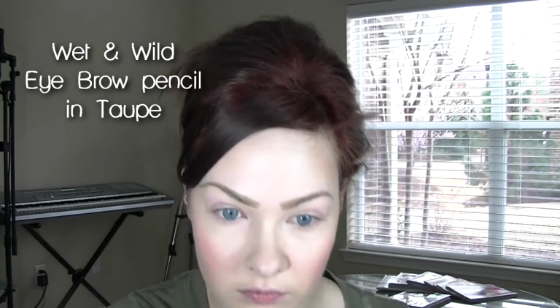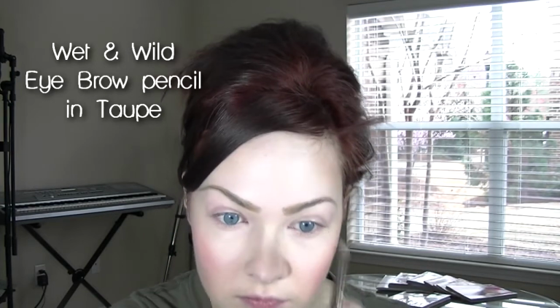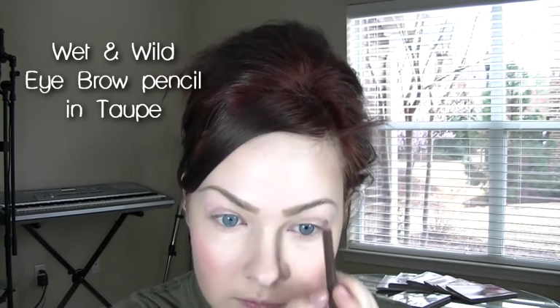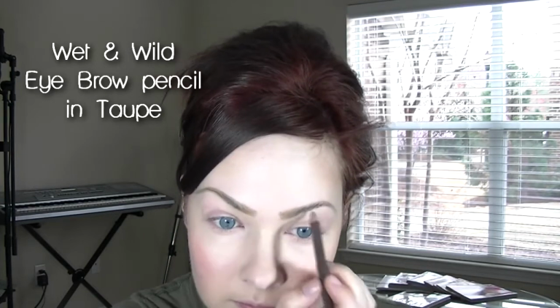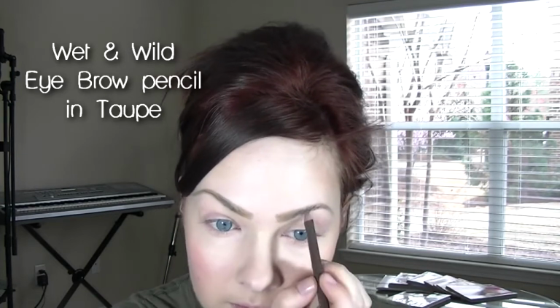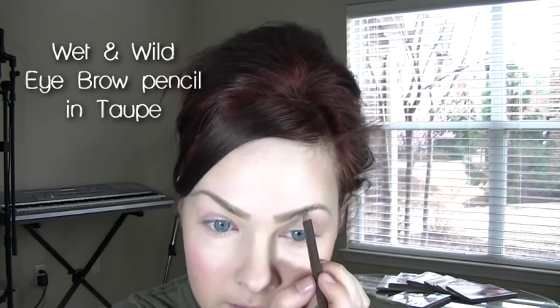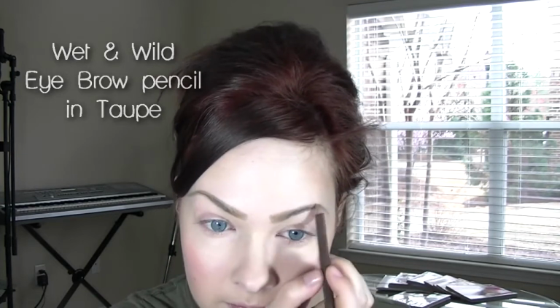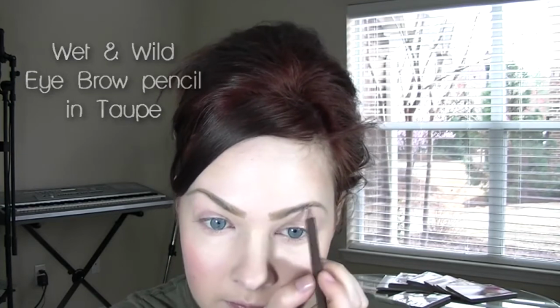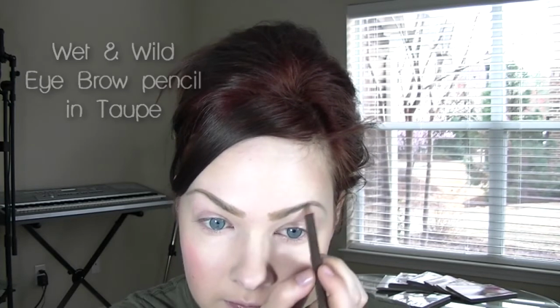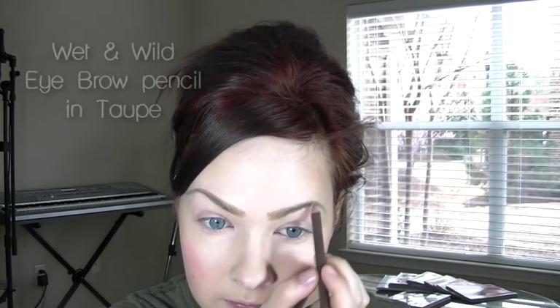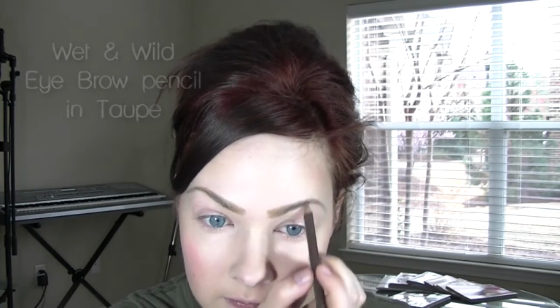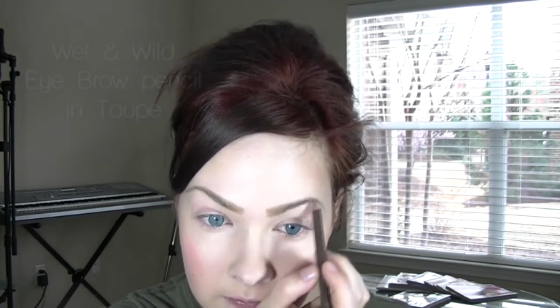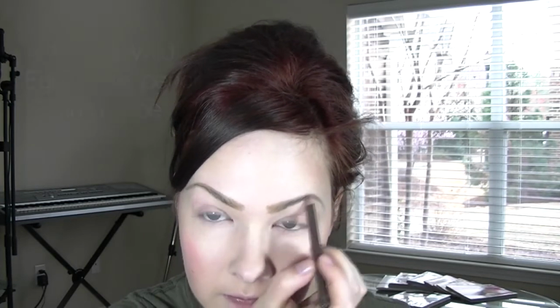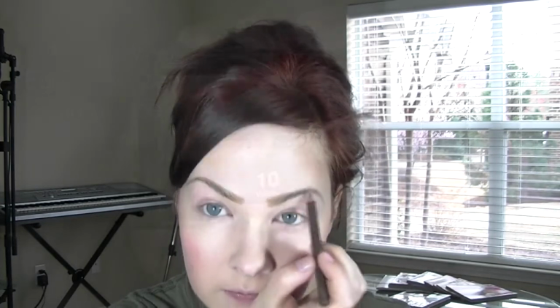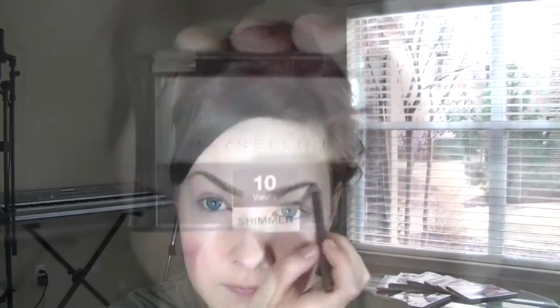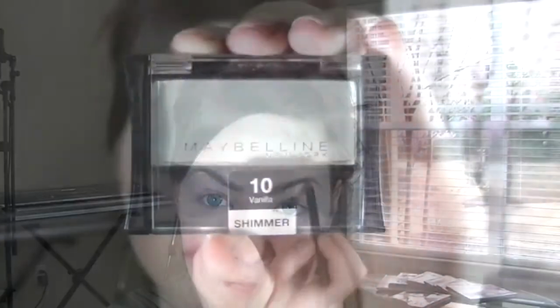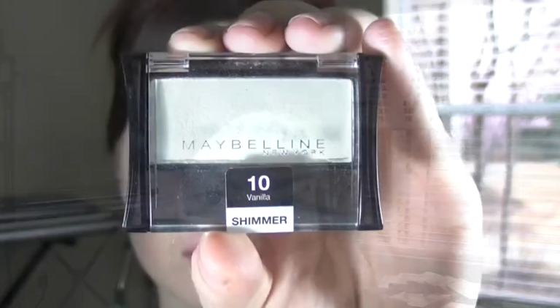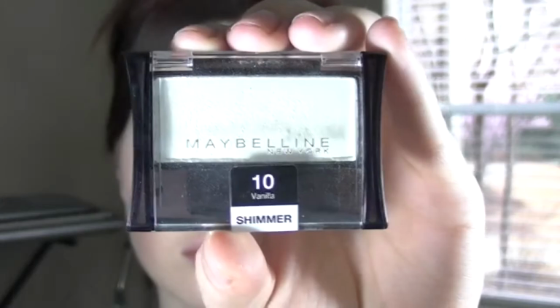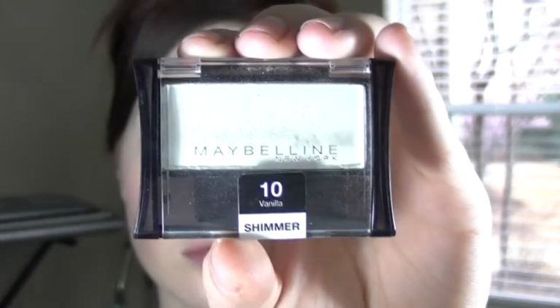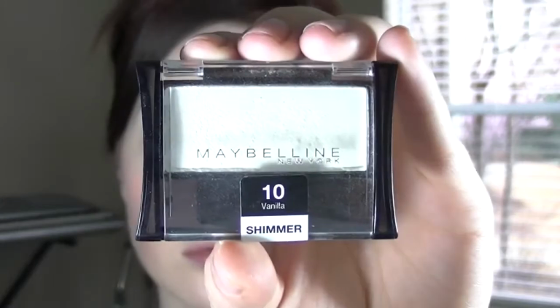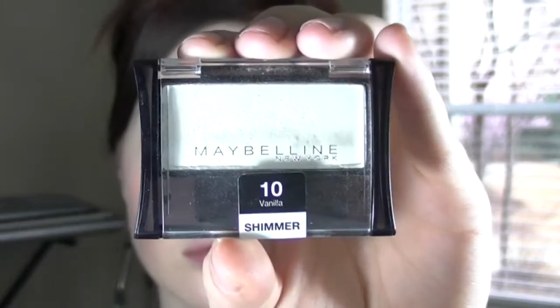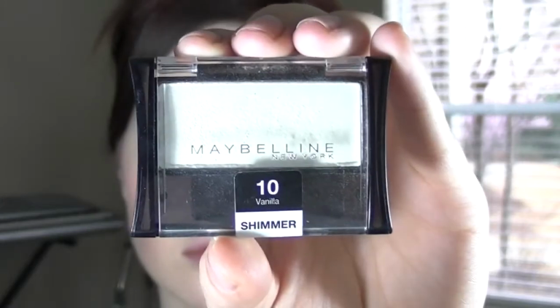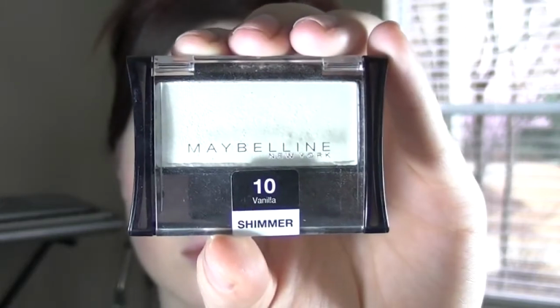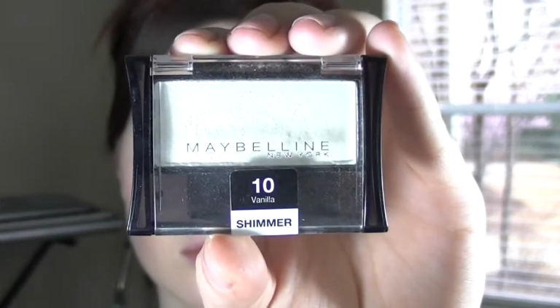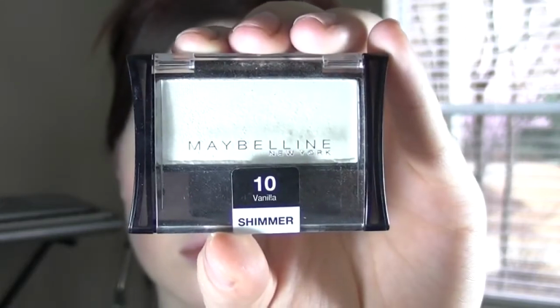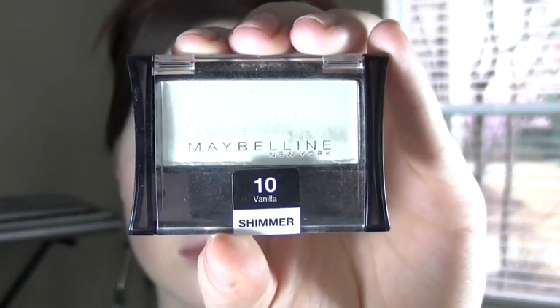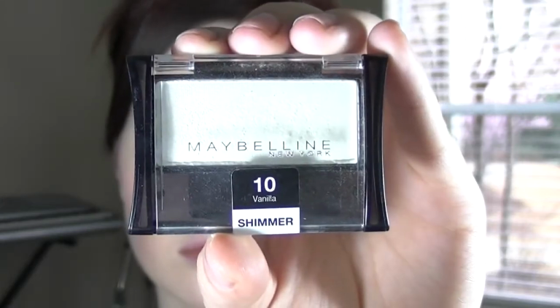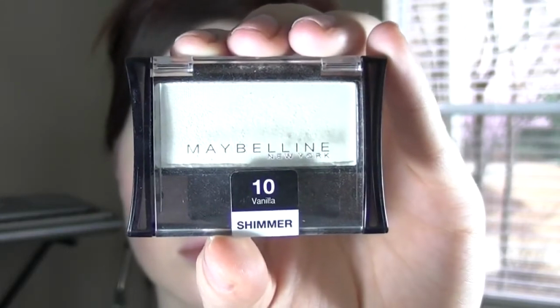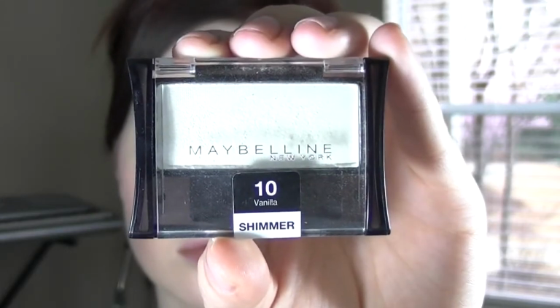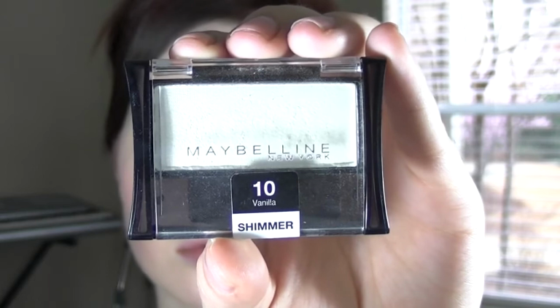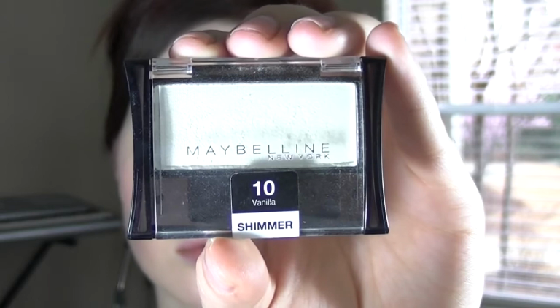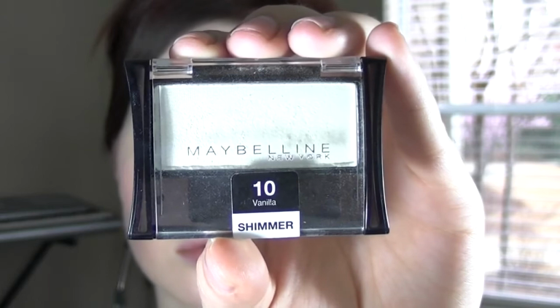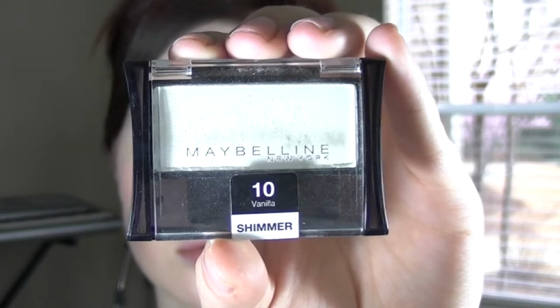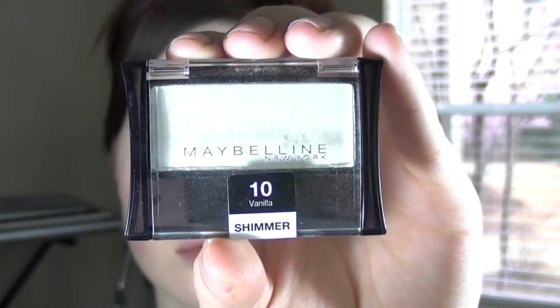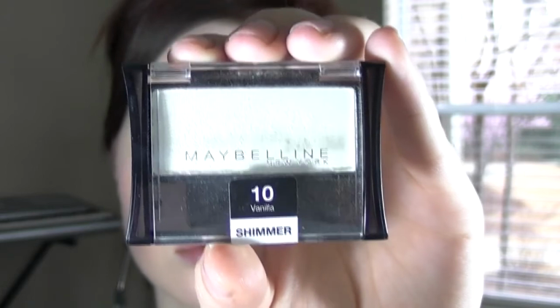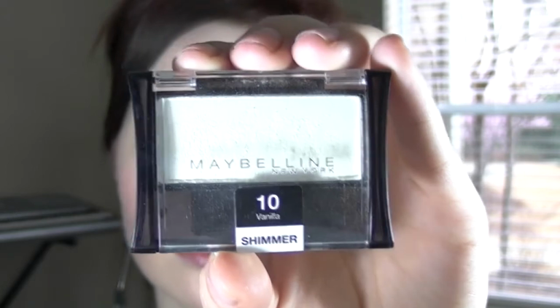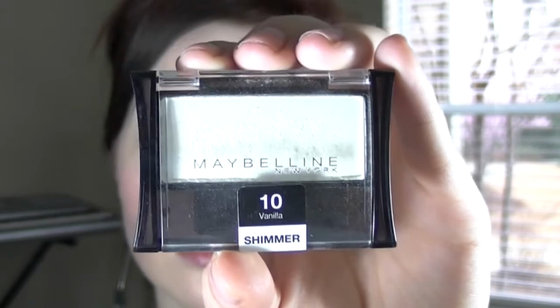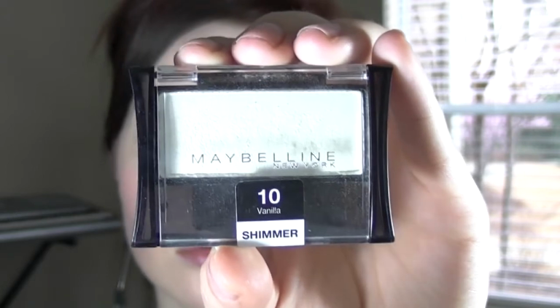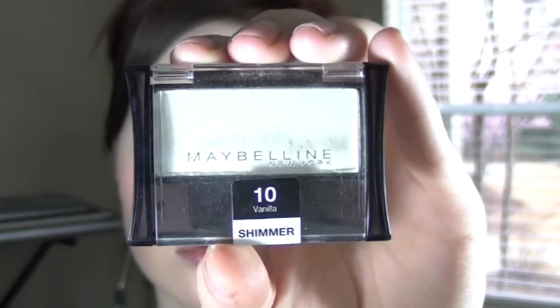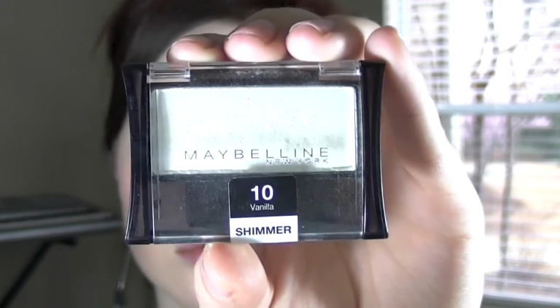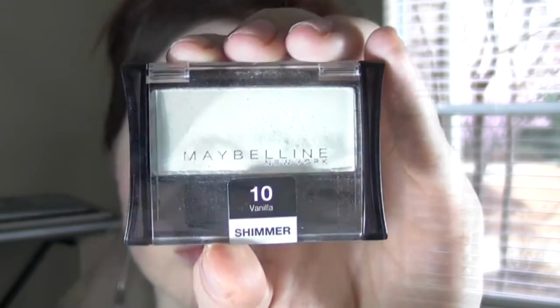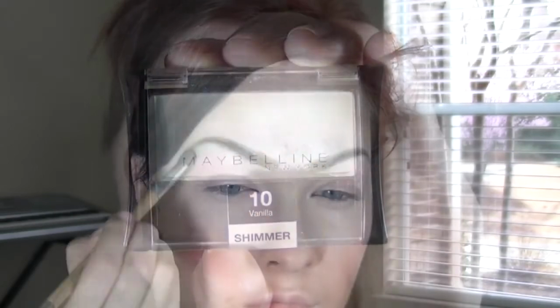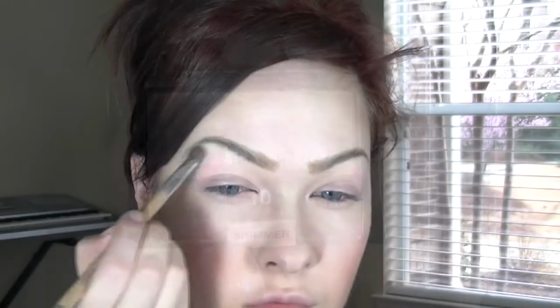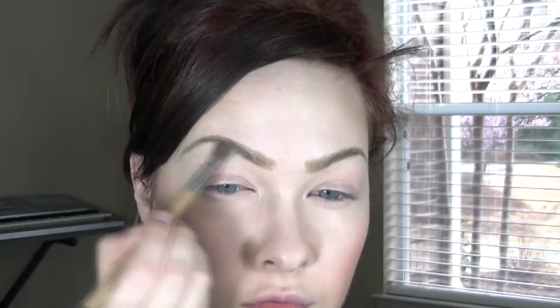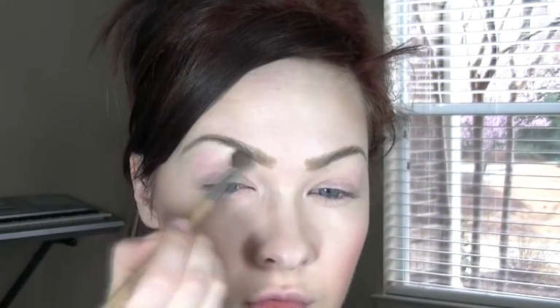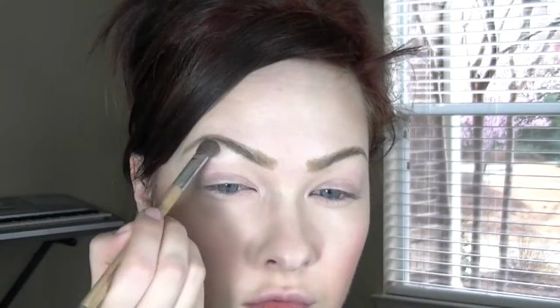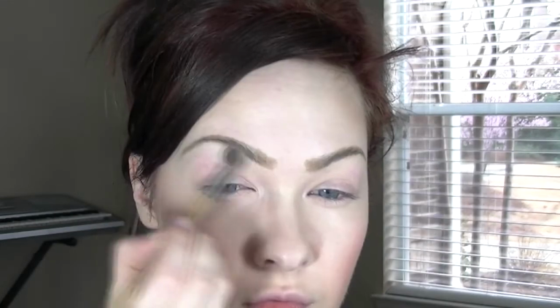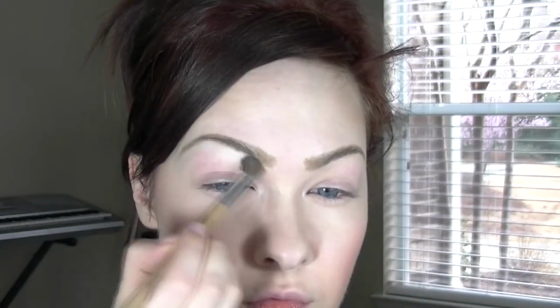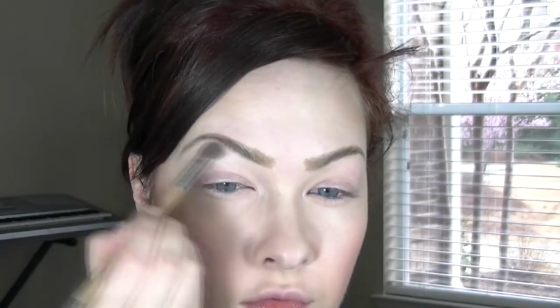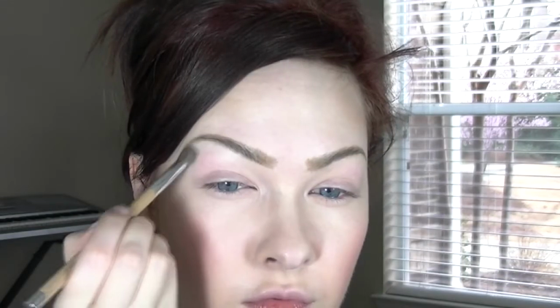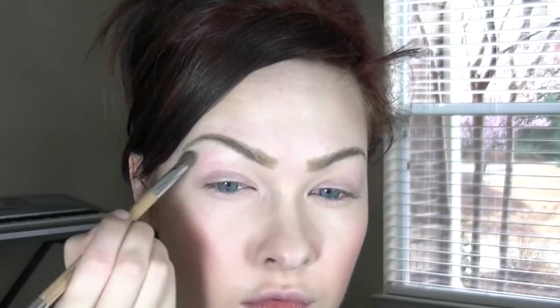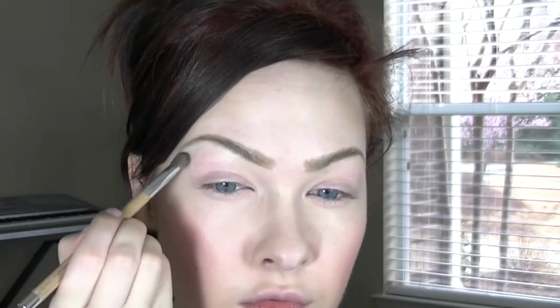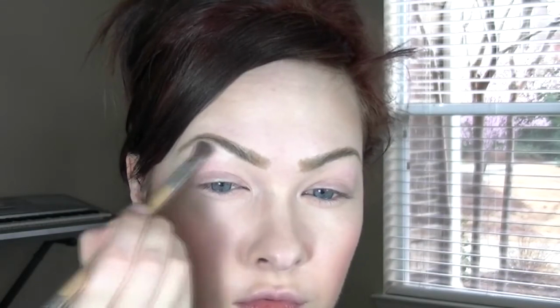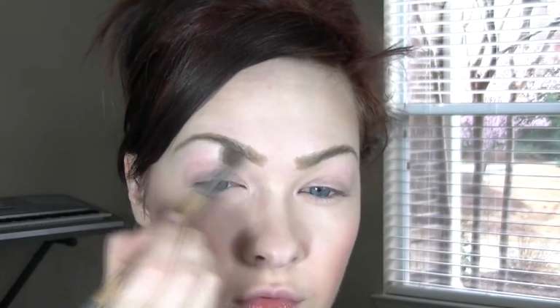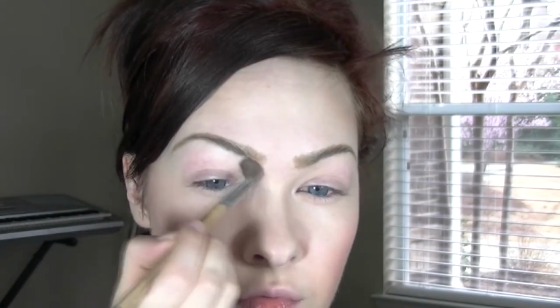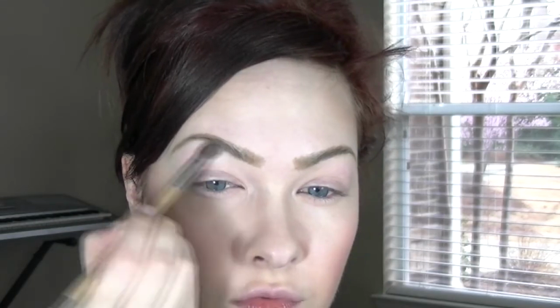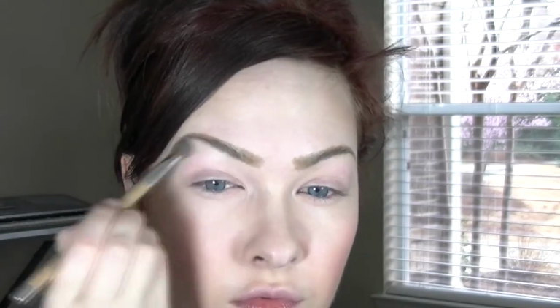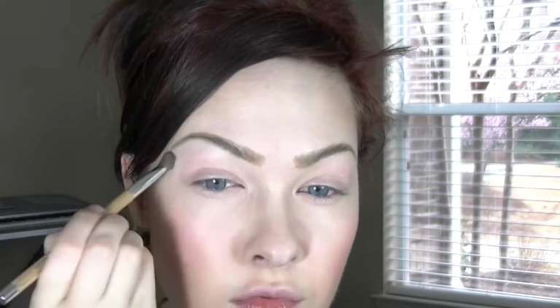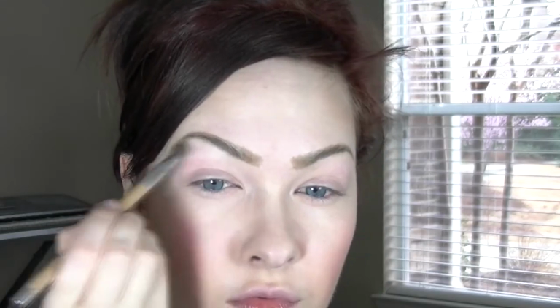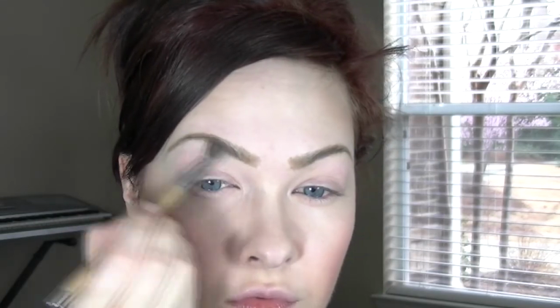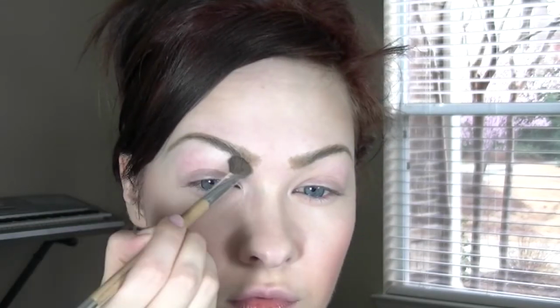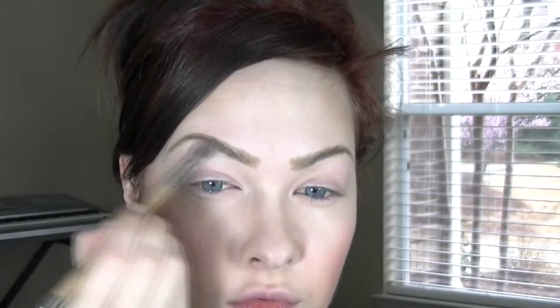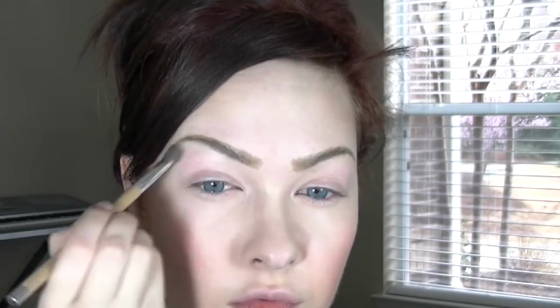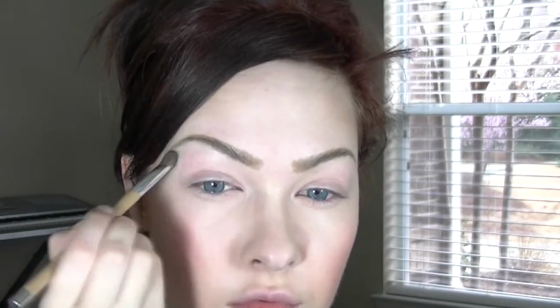To give my eyes an awake look, I like to use white eyeshadow under my brow bone and in the inner corners of my eyes.